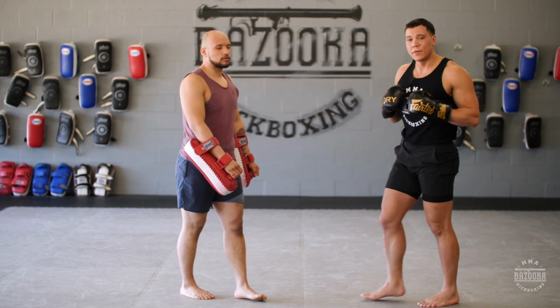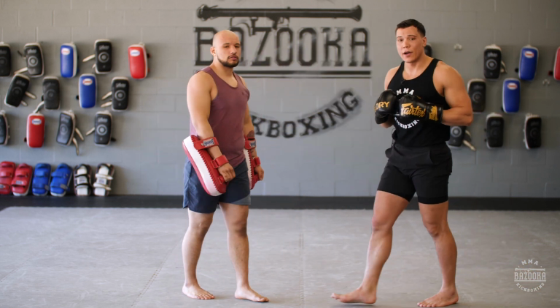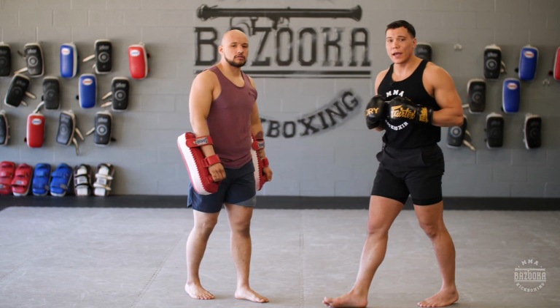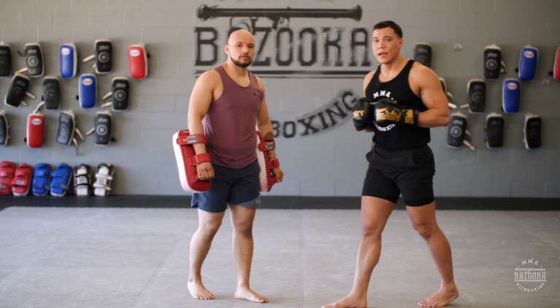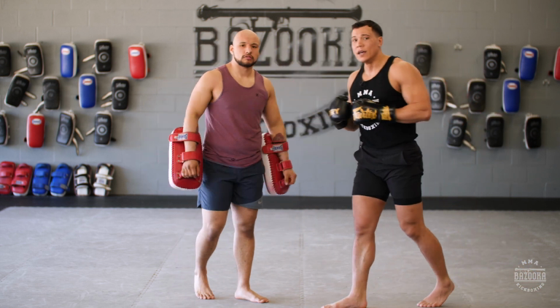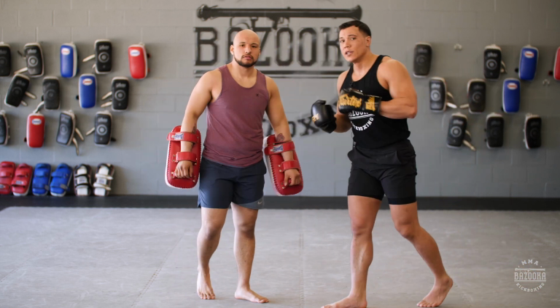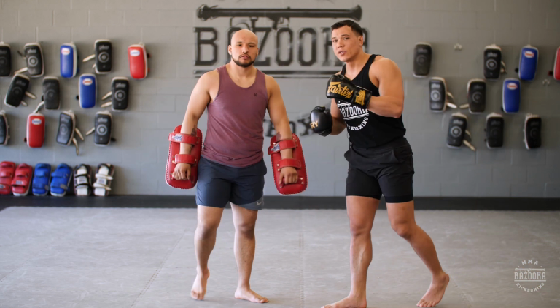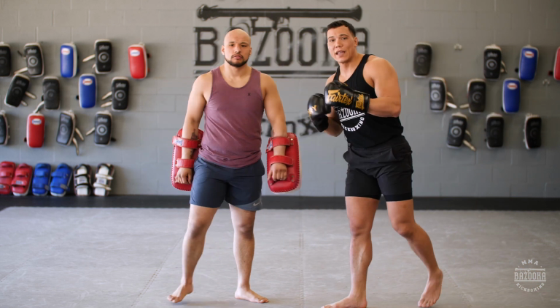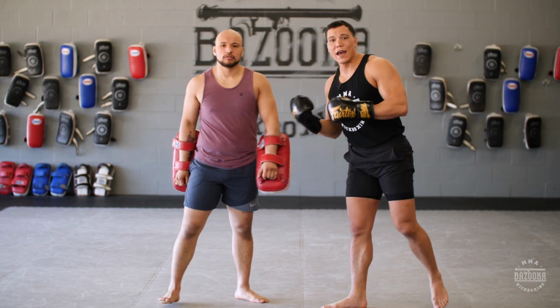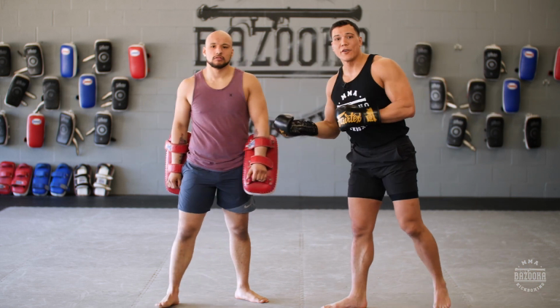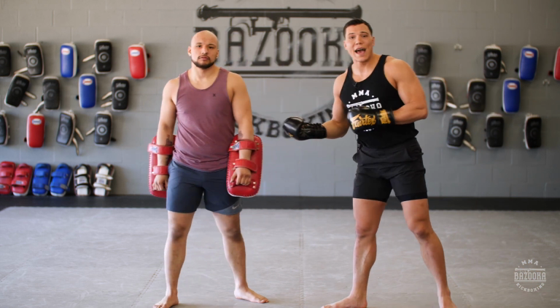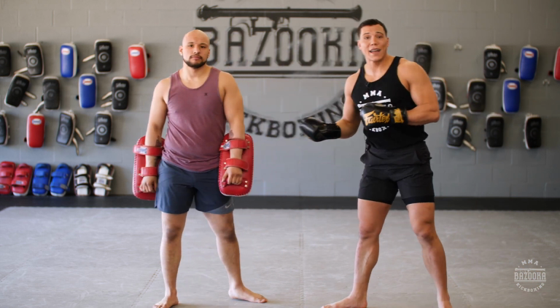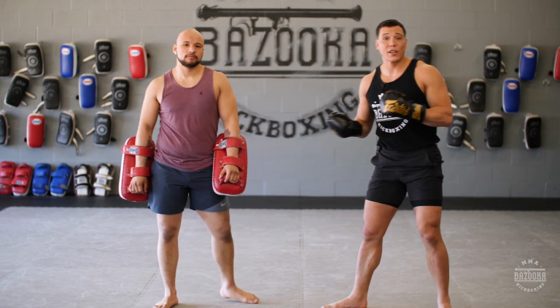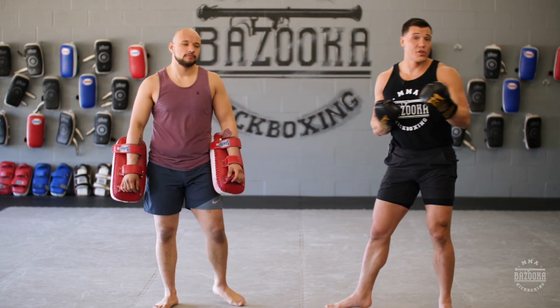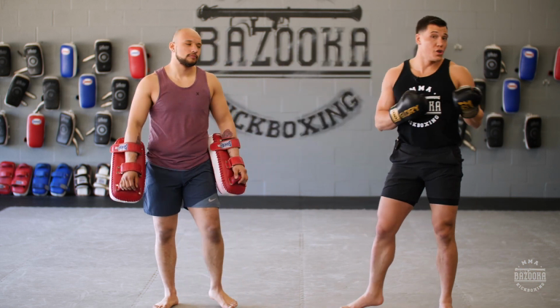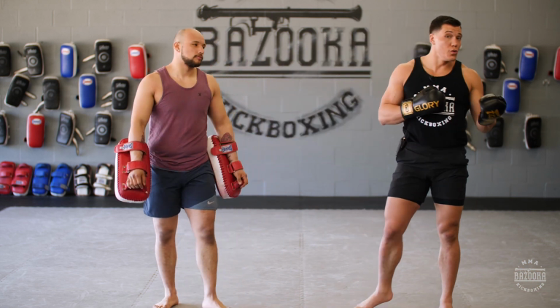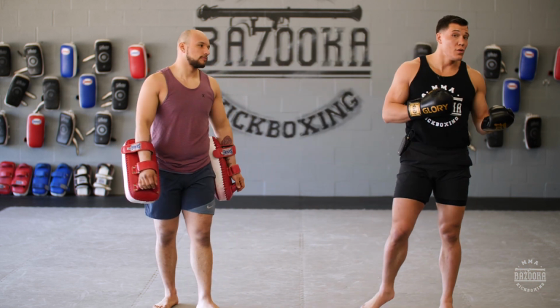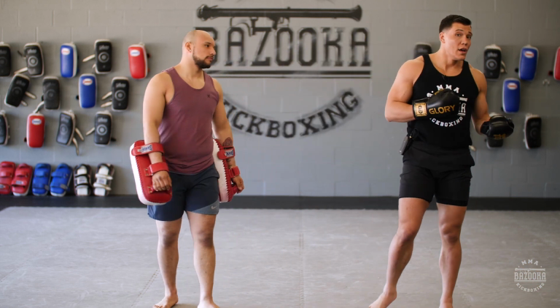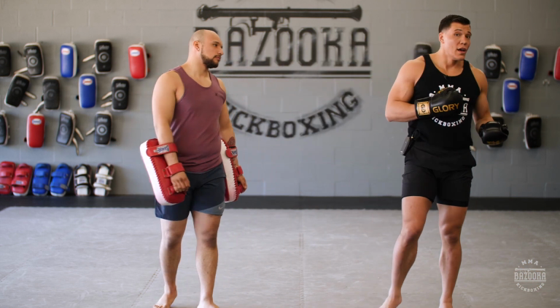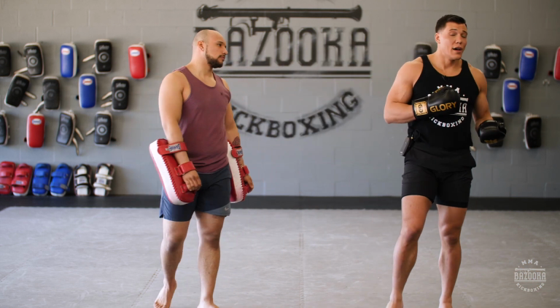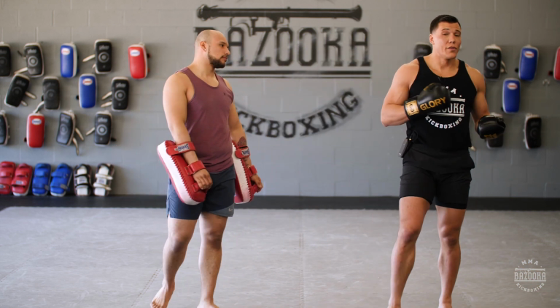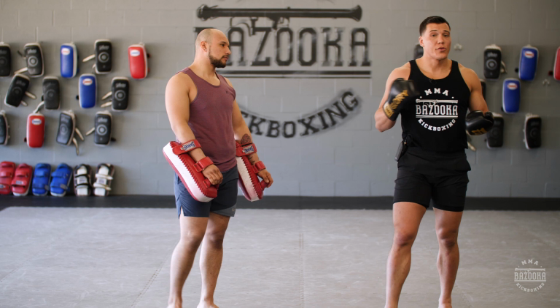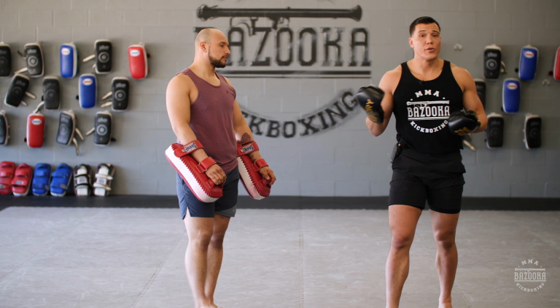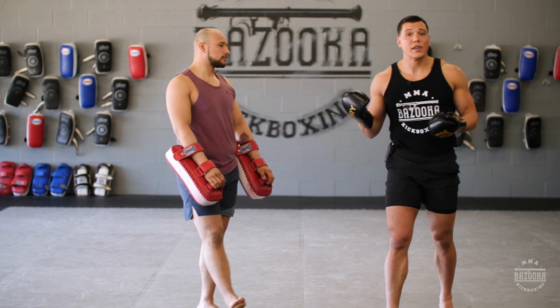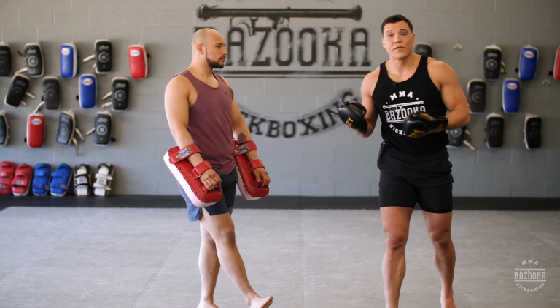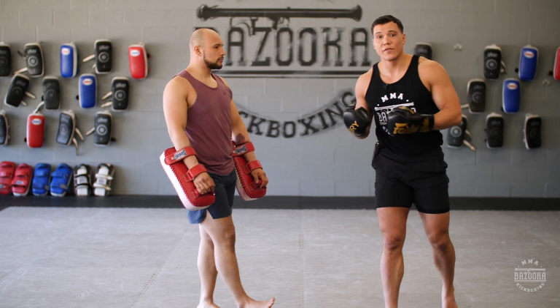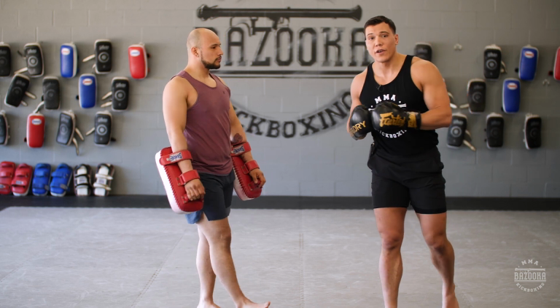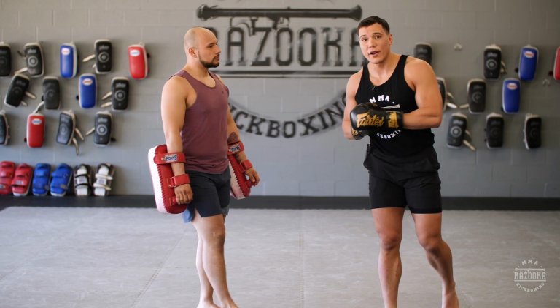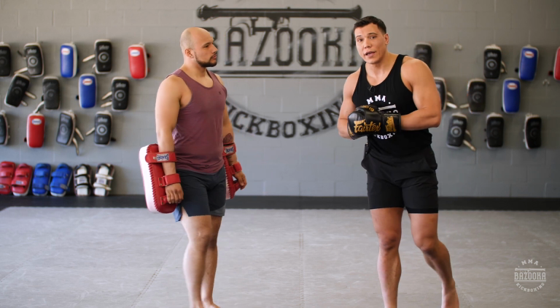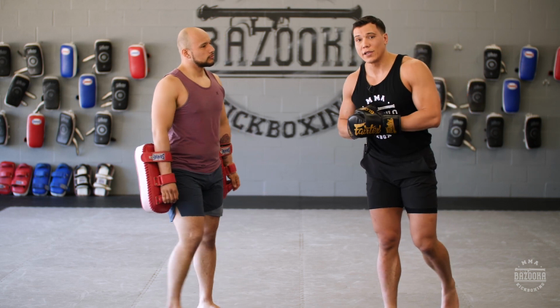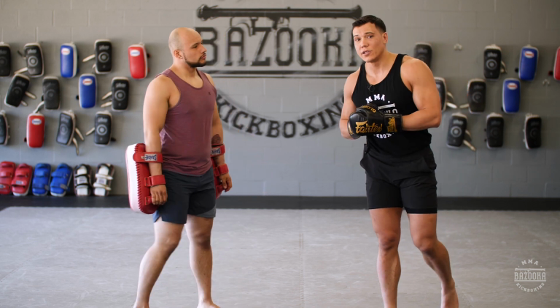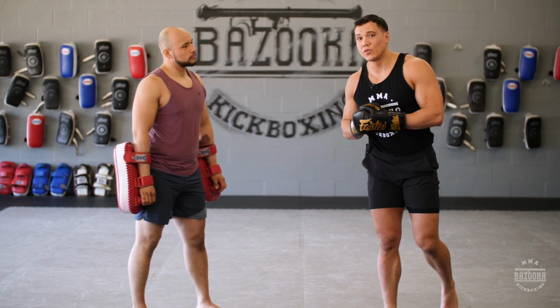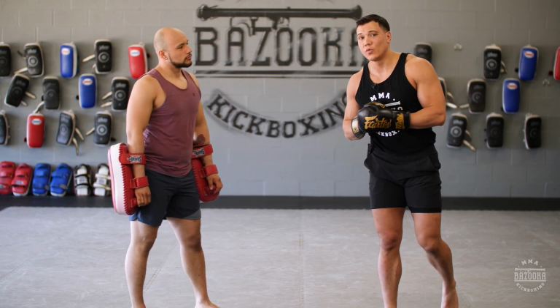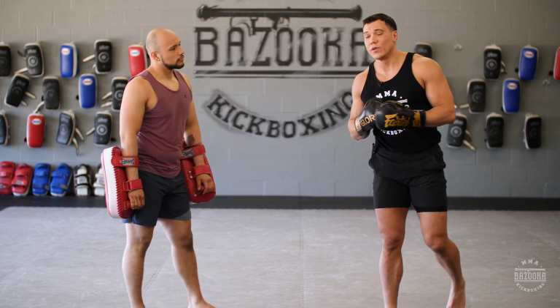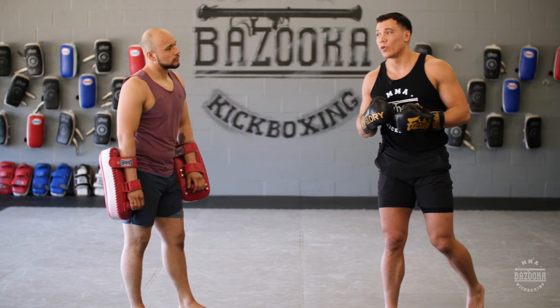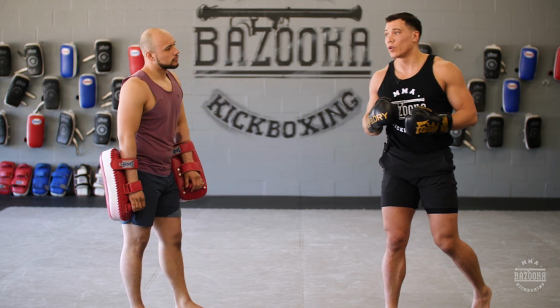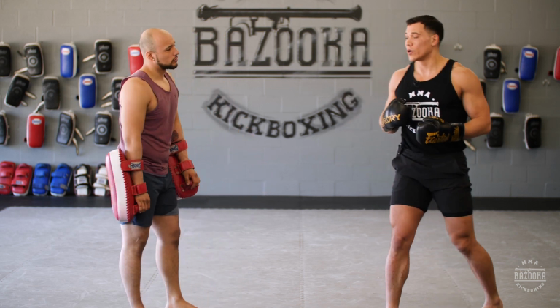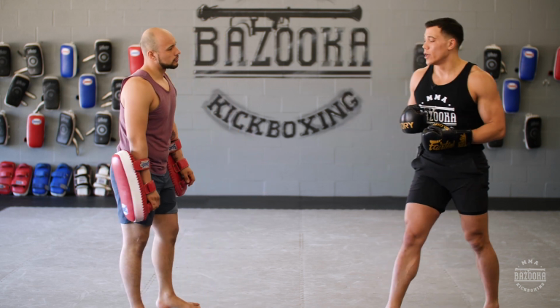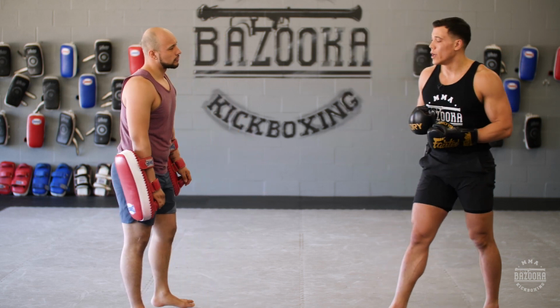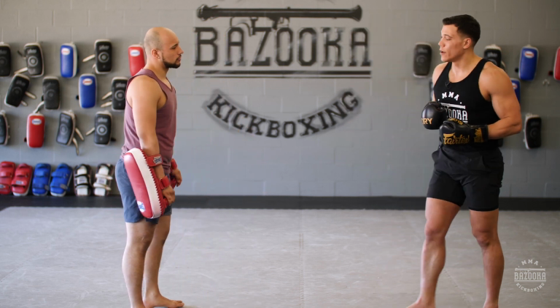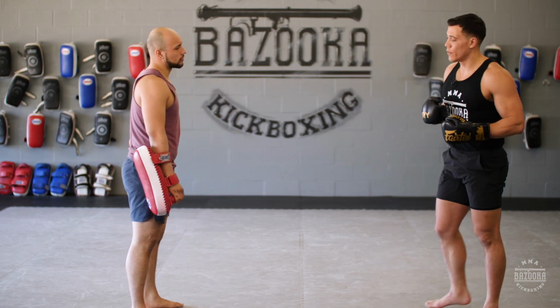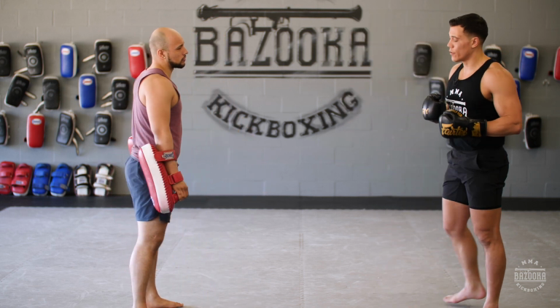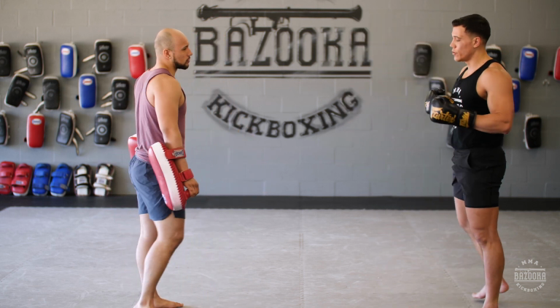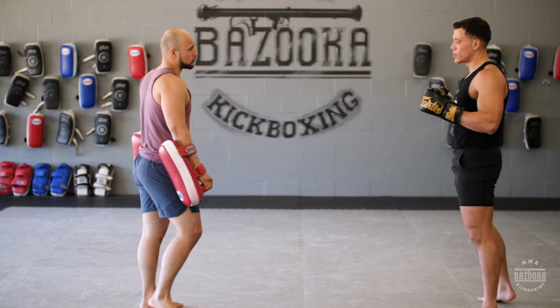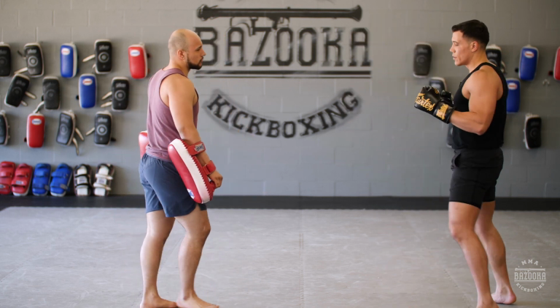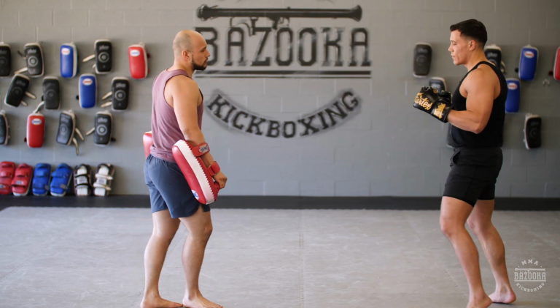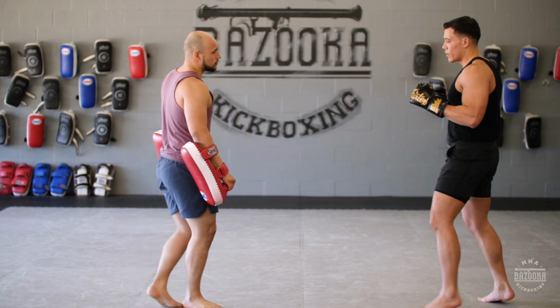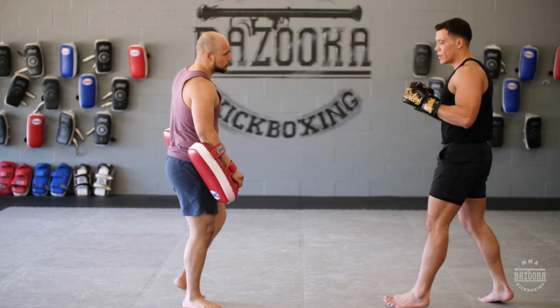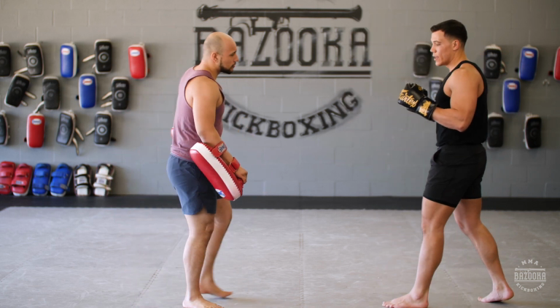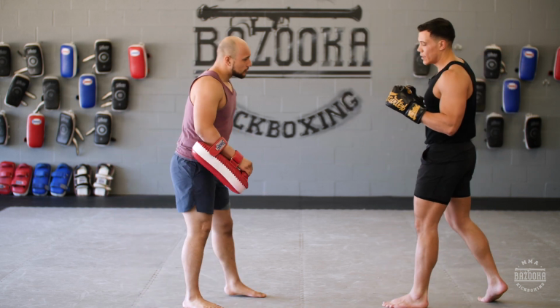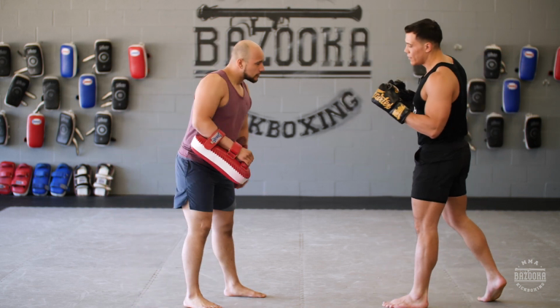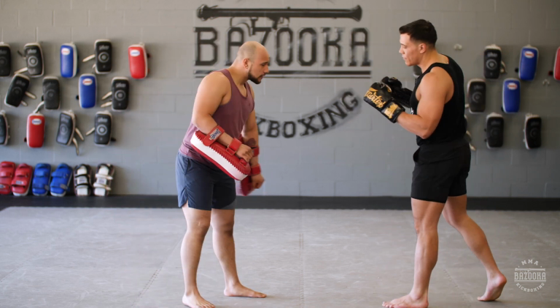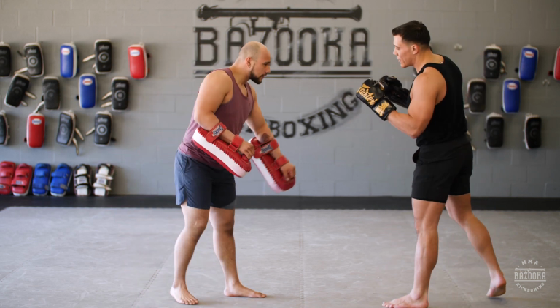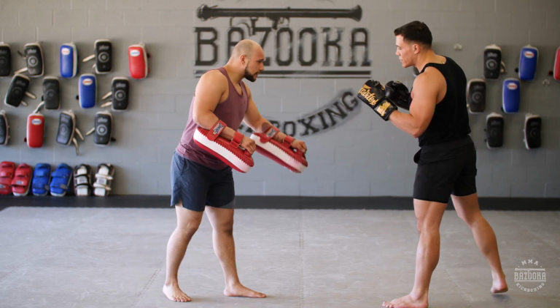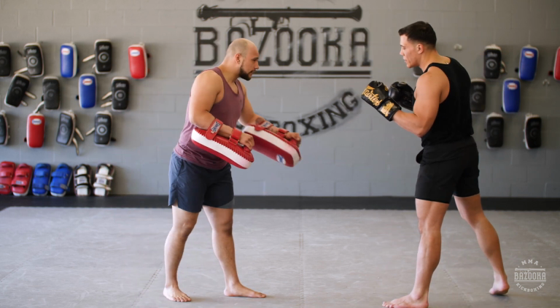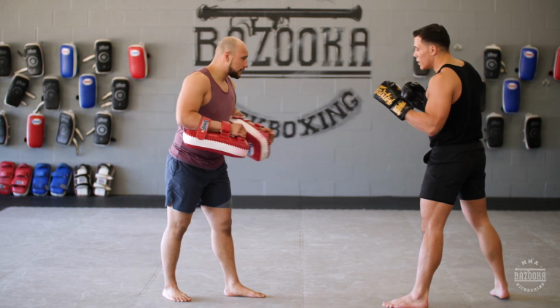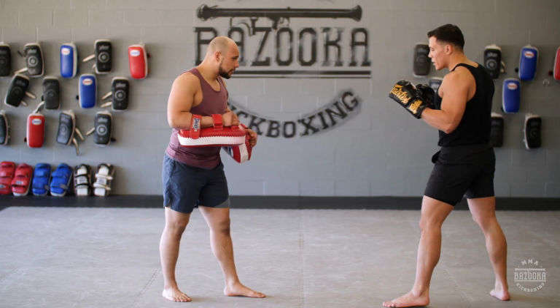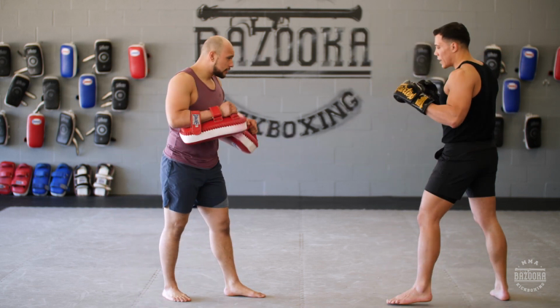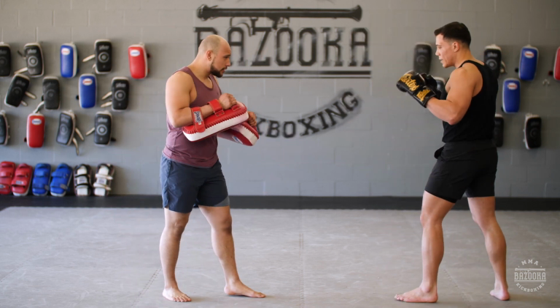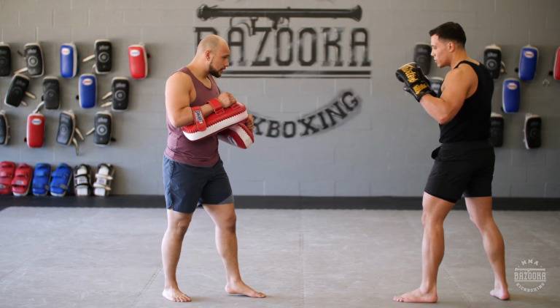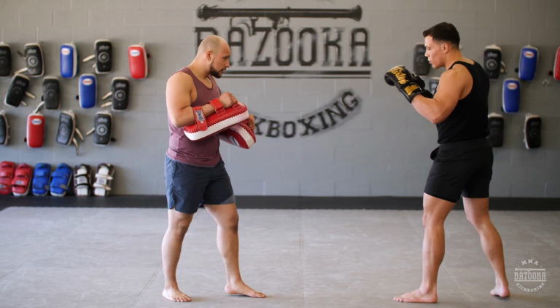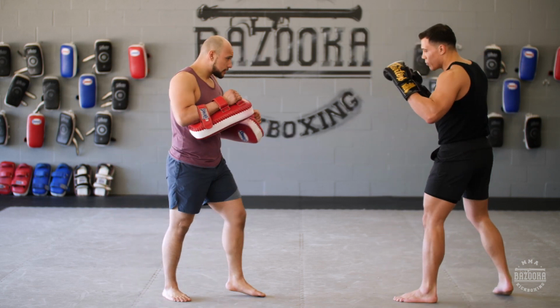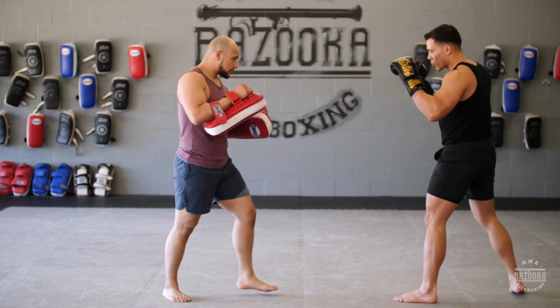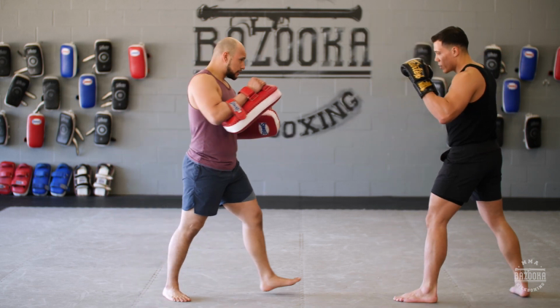So now you're adding two of the three different variations we learned for using the front kick defense. We're going to do one more.